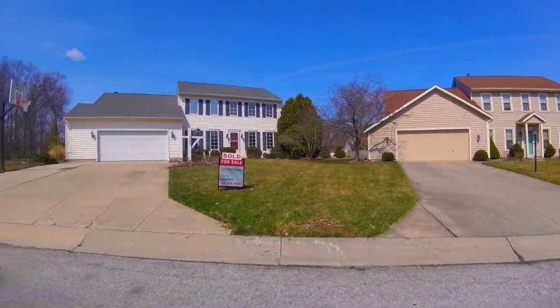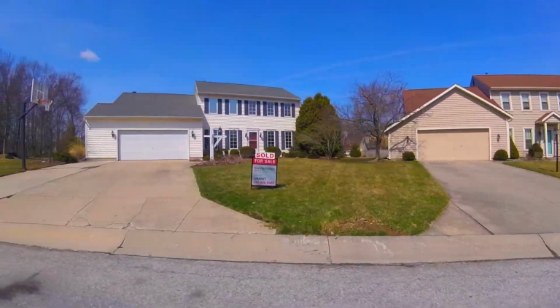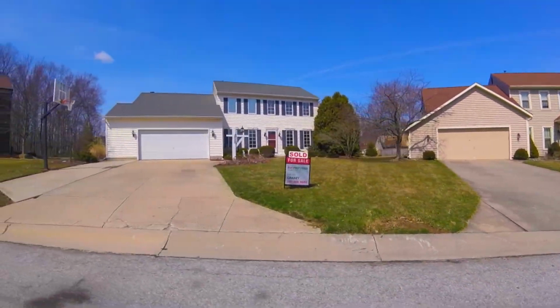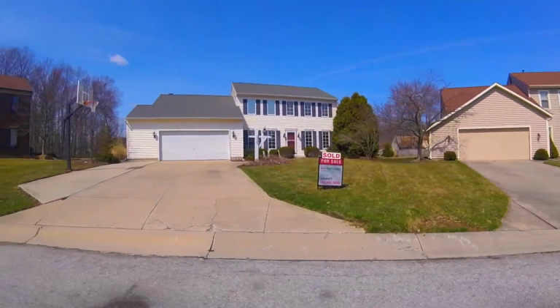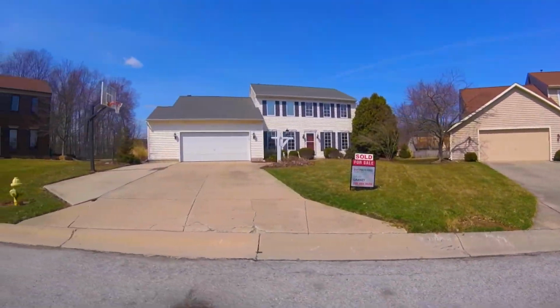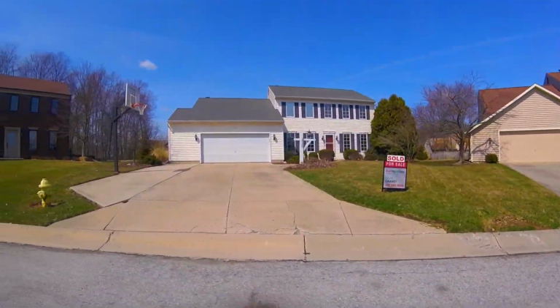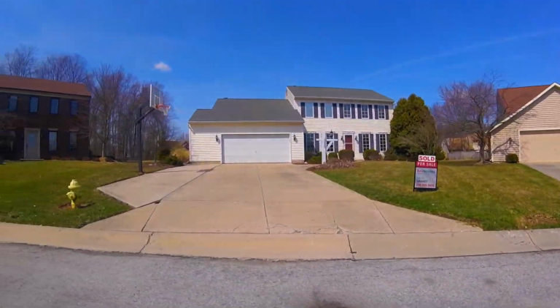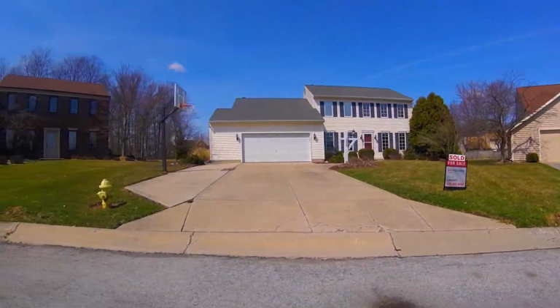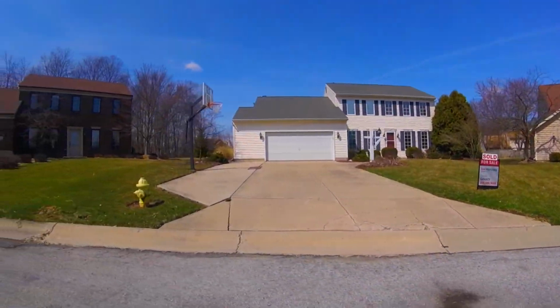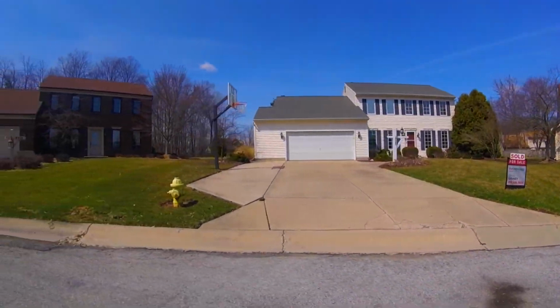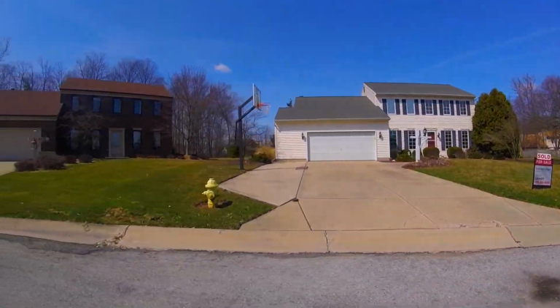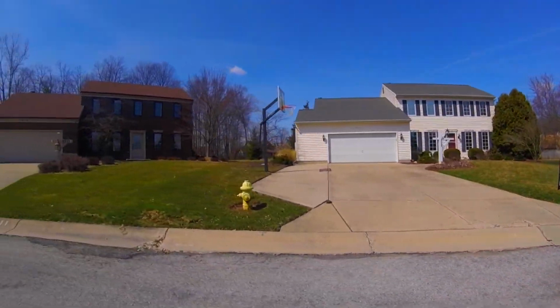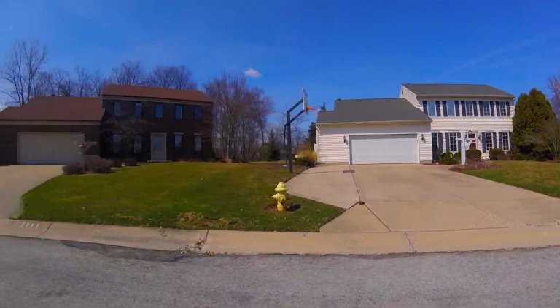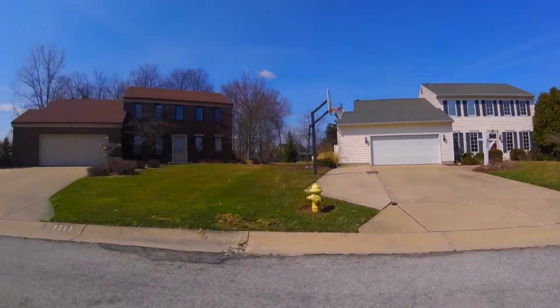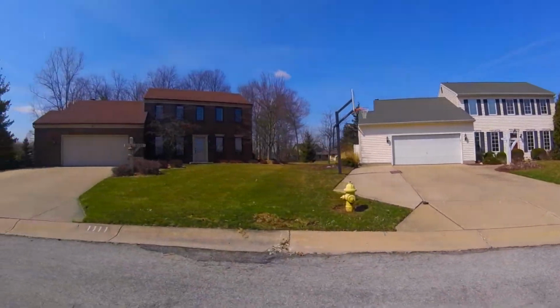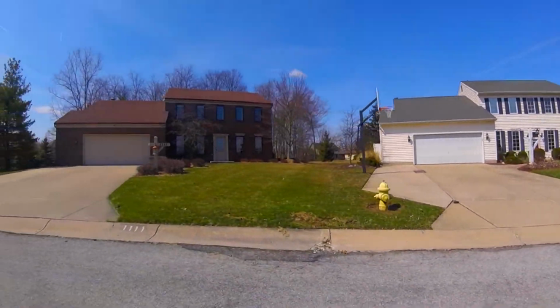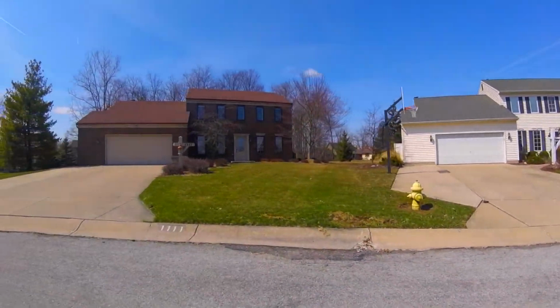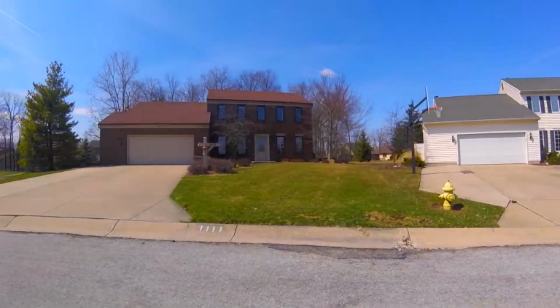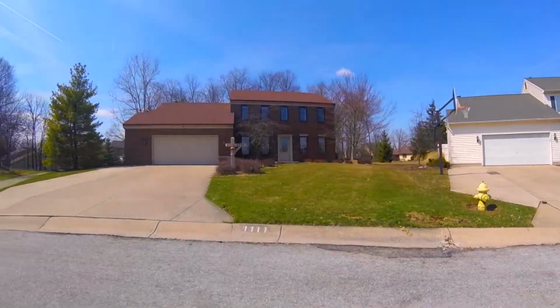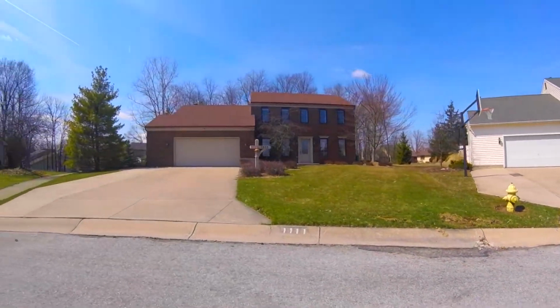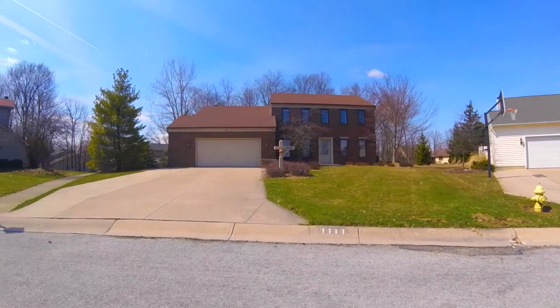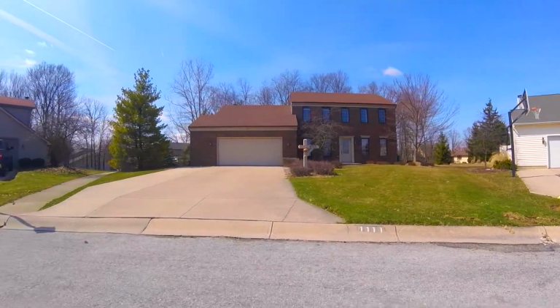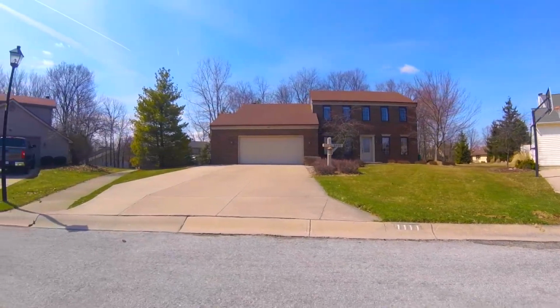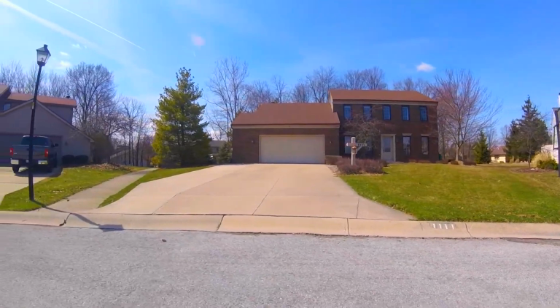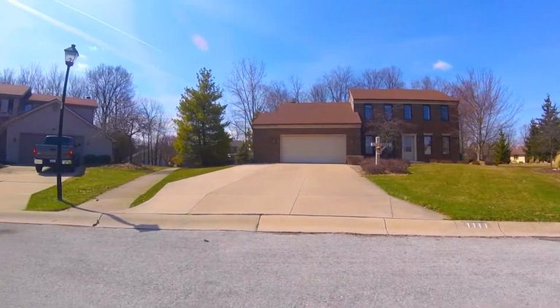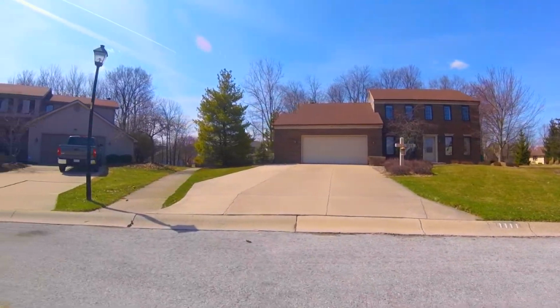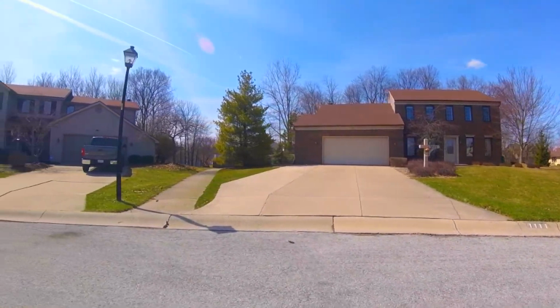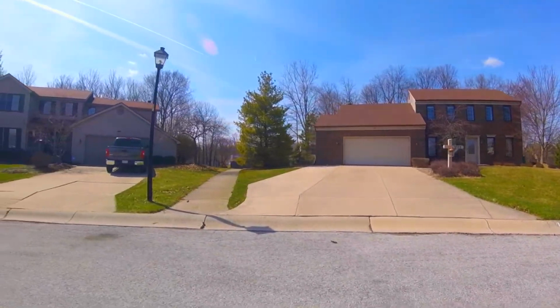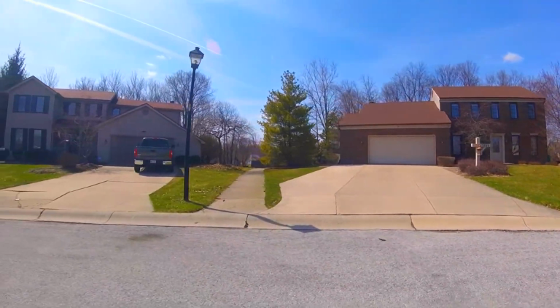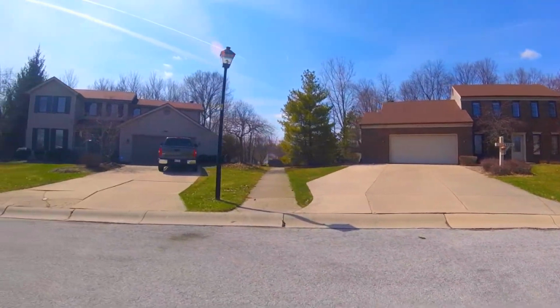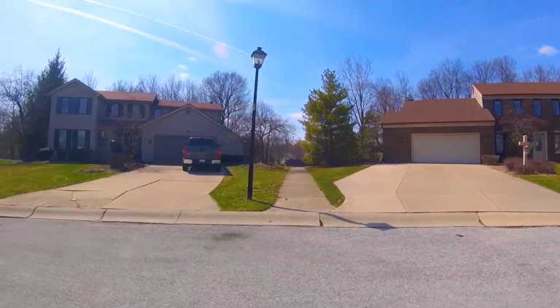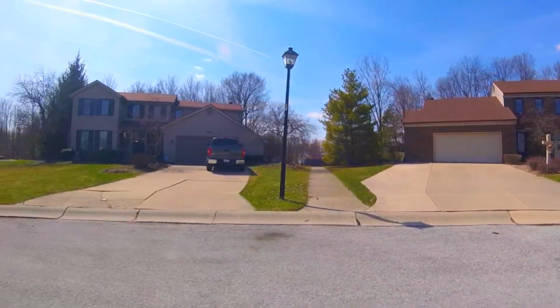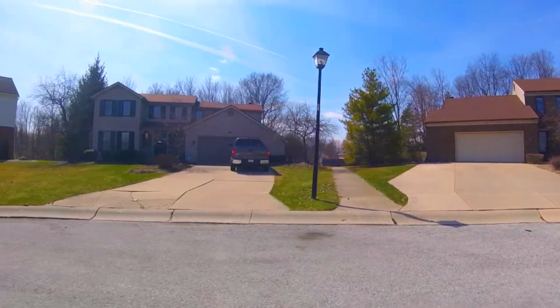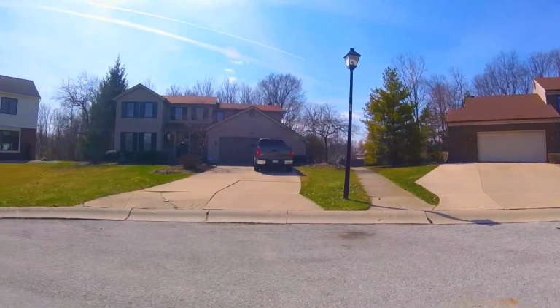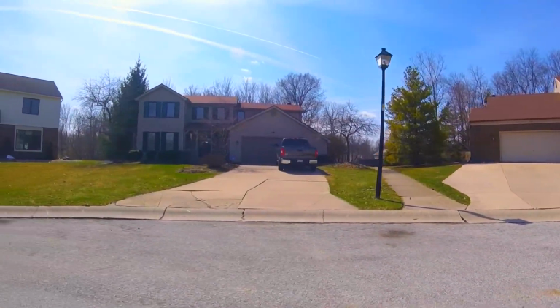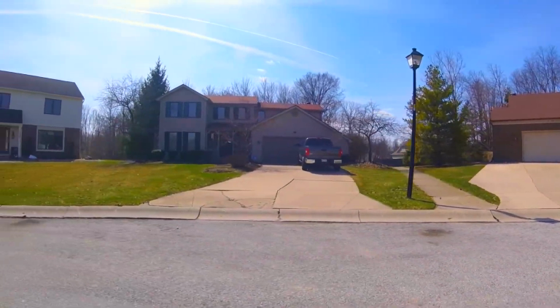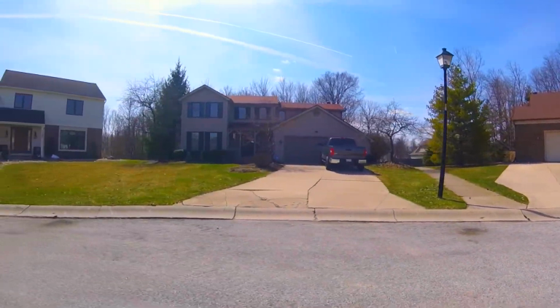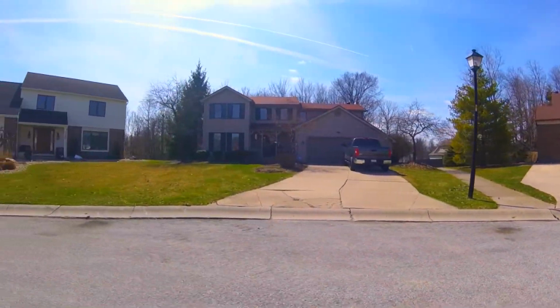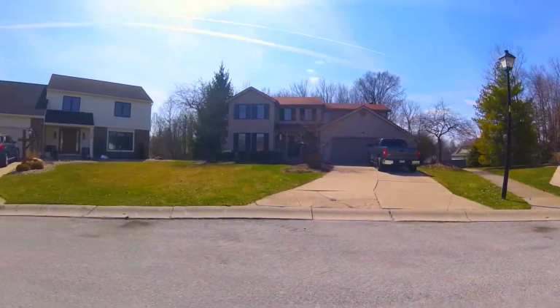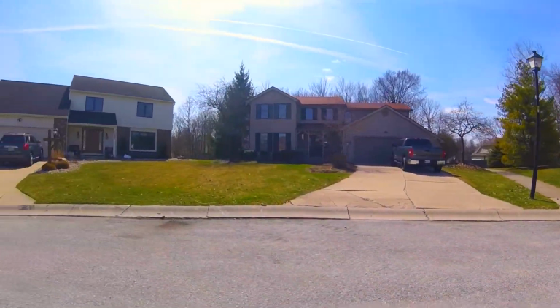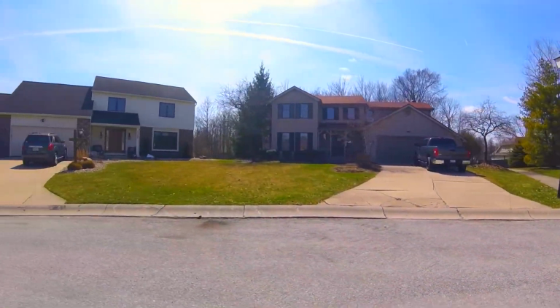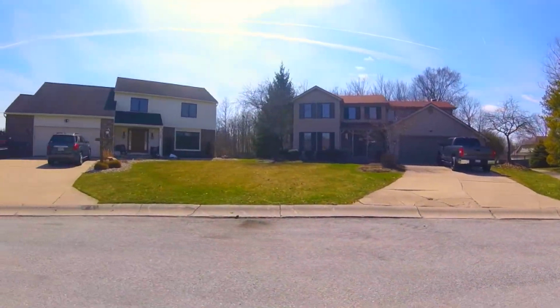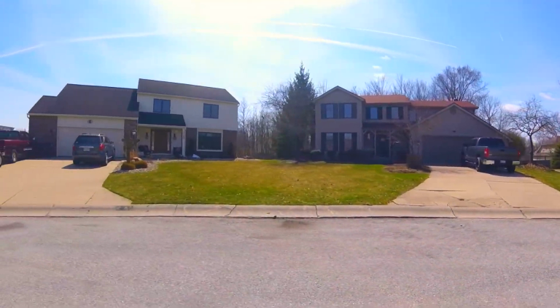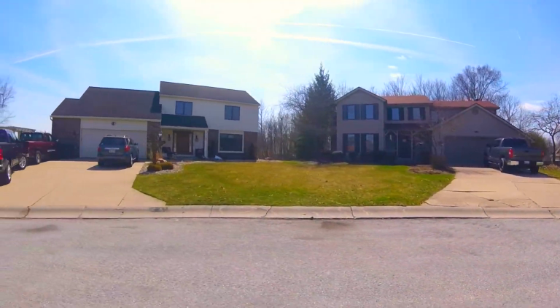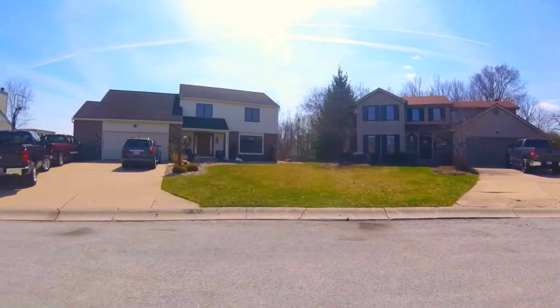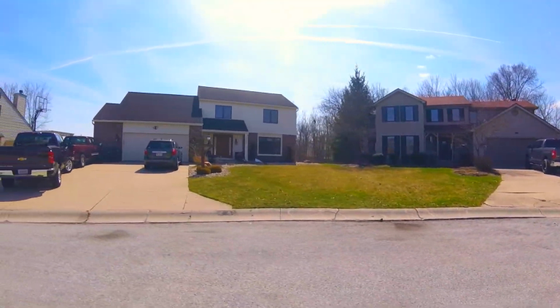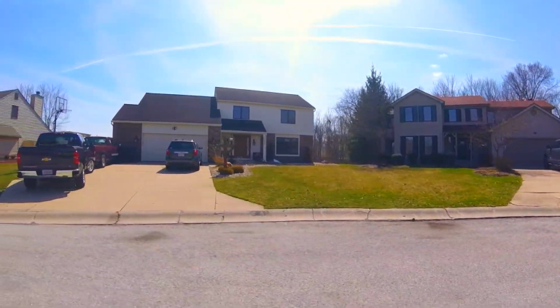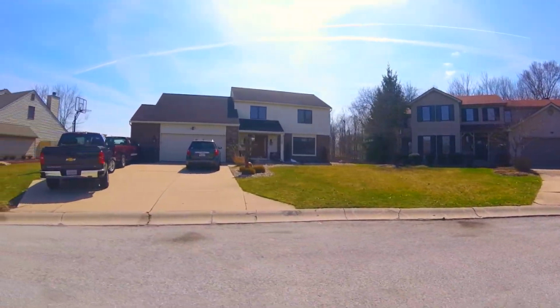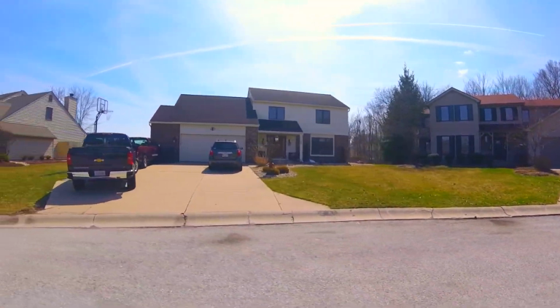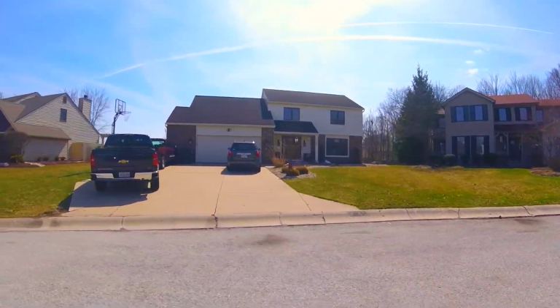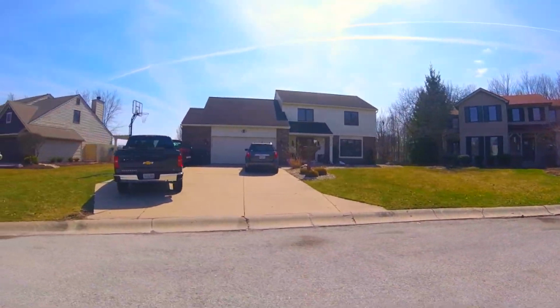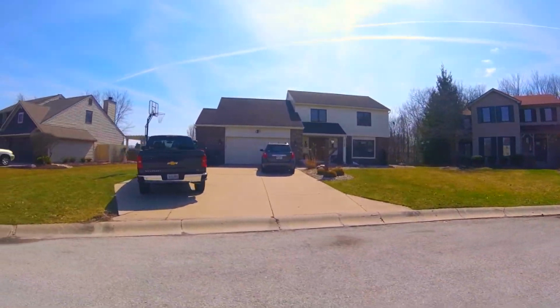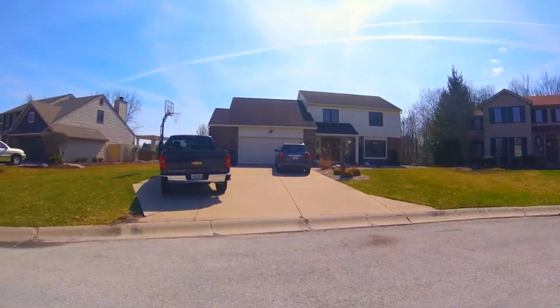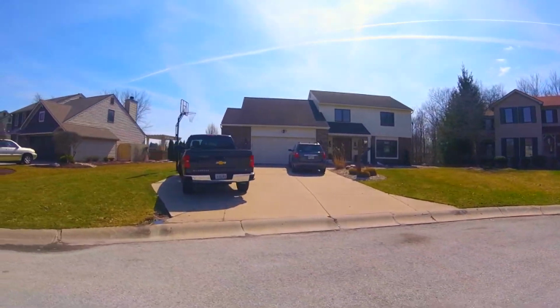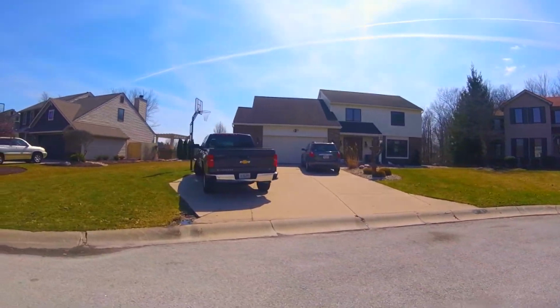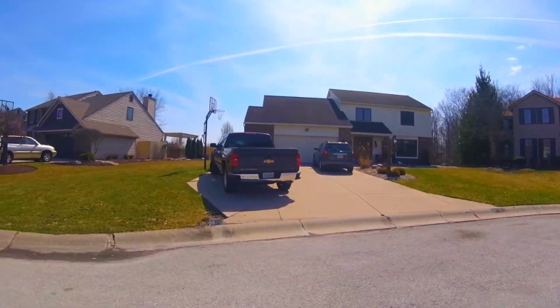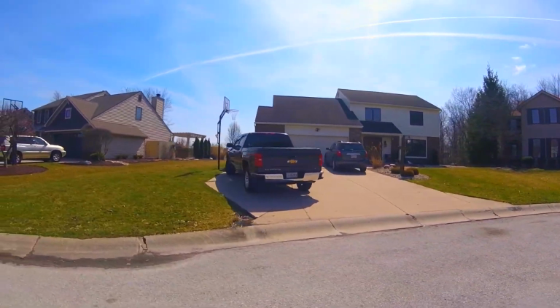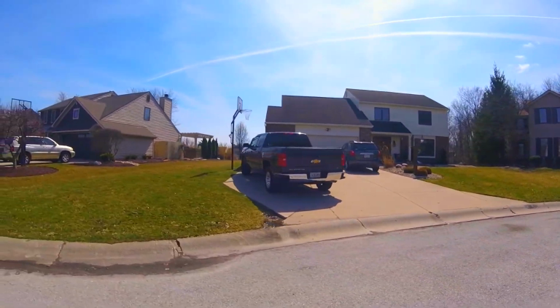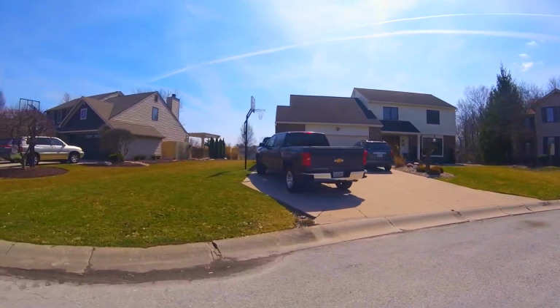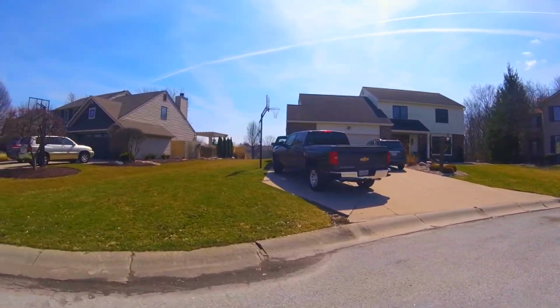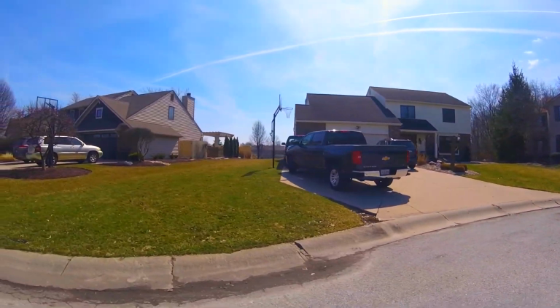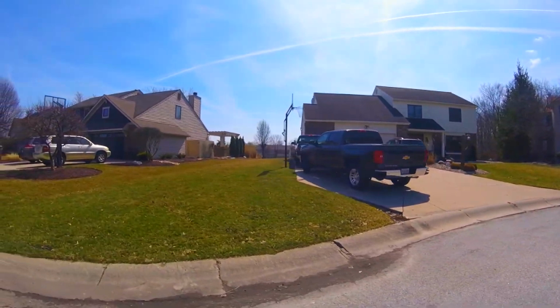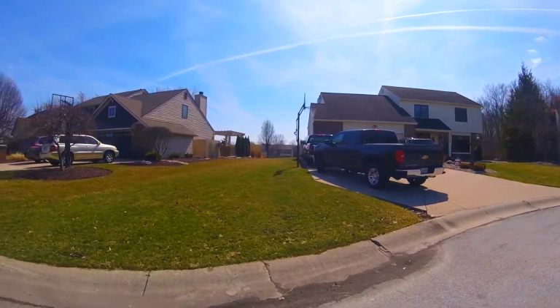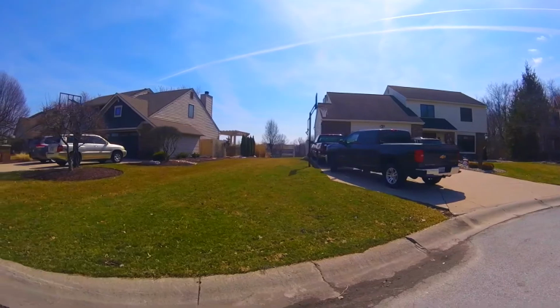If you want to stay fit, be sure to check out Planet Fitness, nine minutes northeast, or visit the Parkview YMCA, just nine minutes northwest.